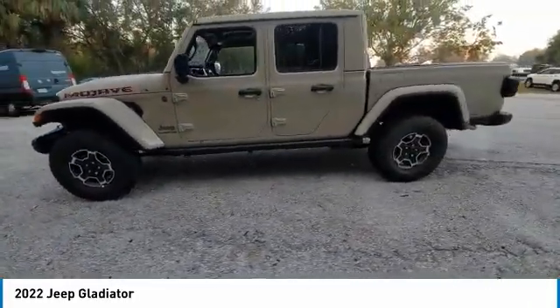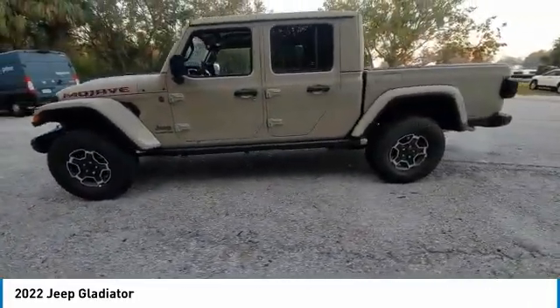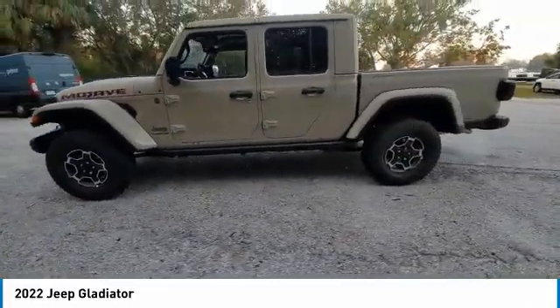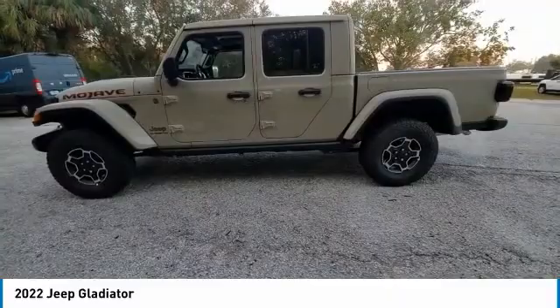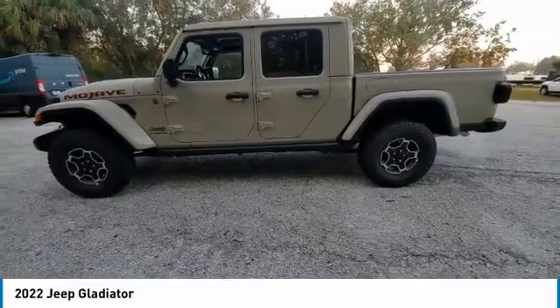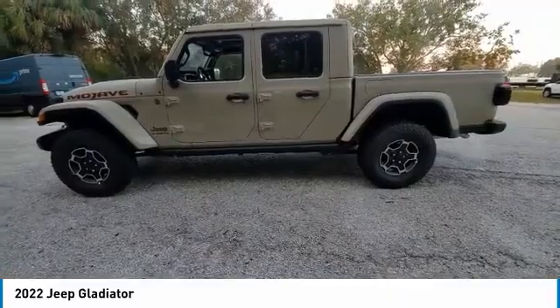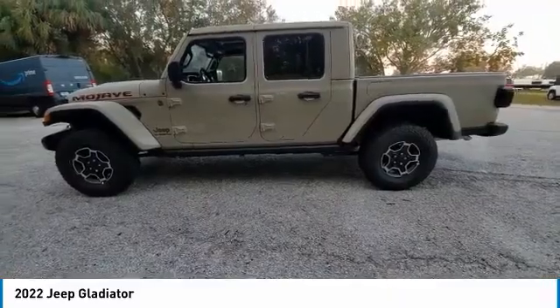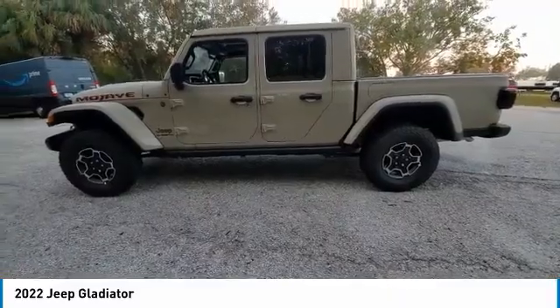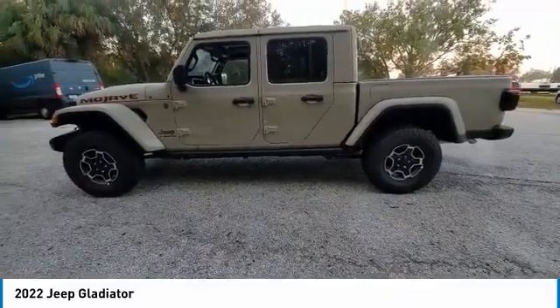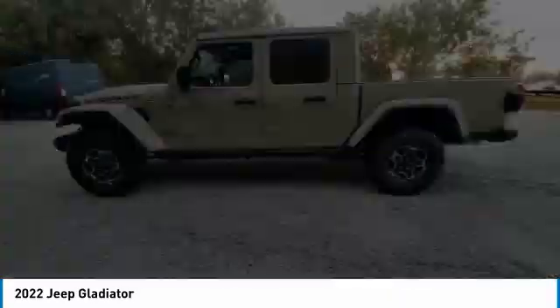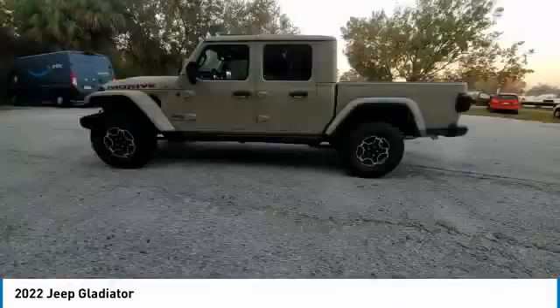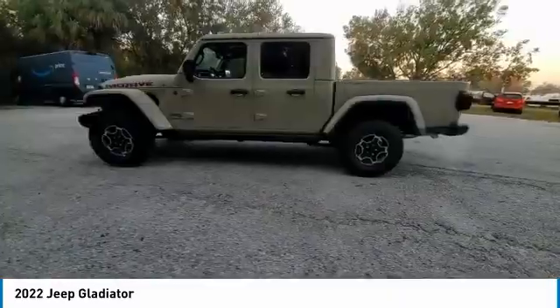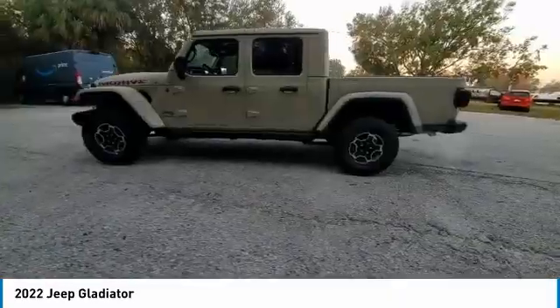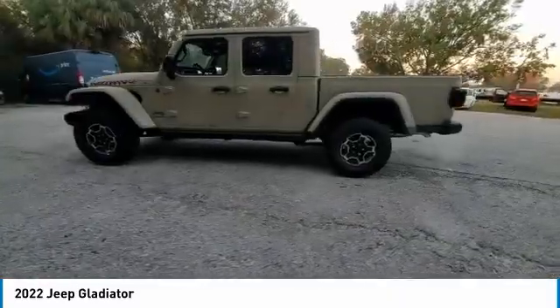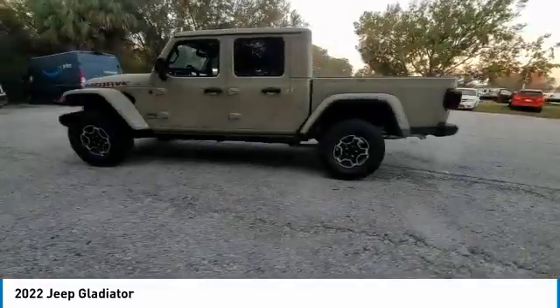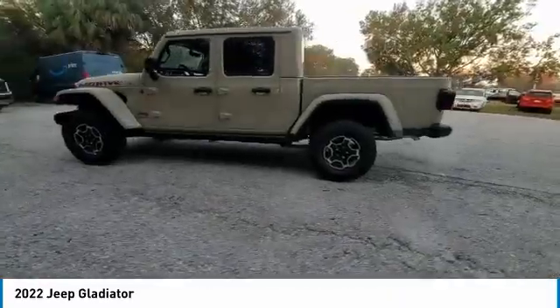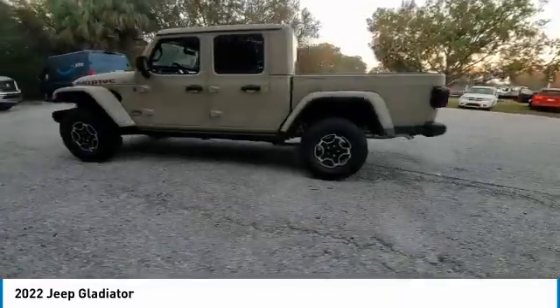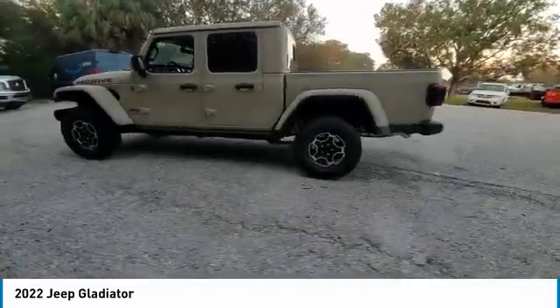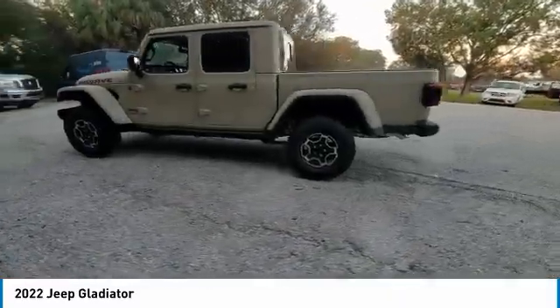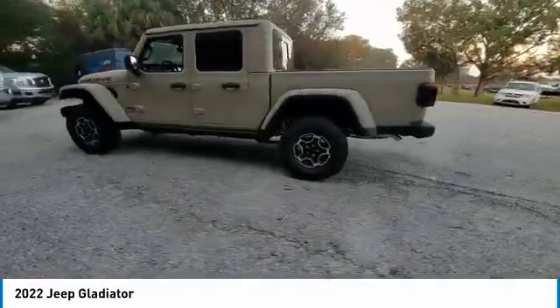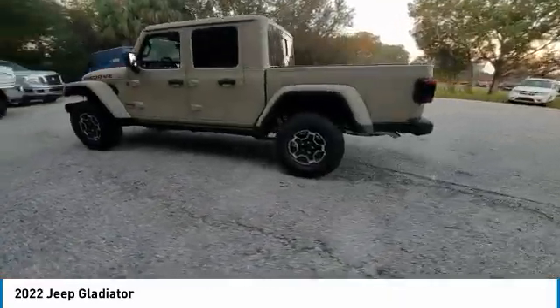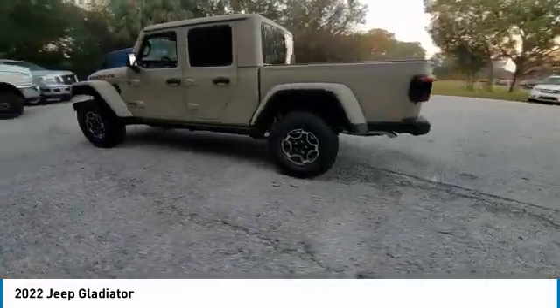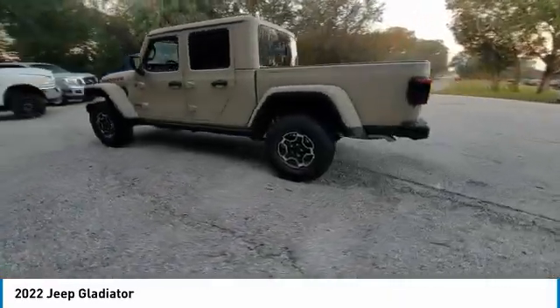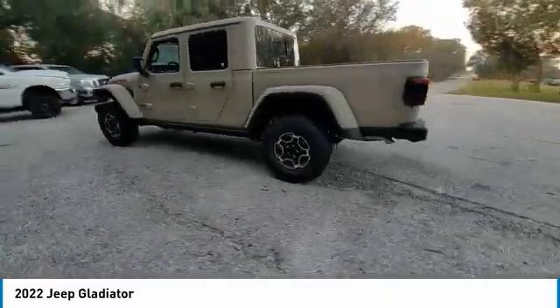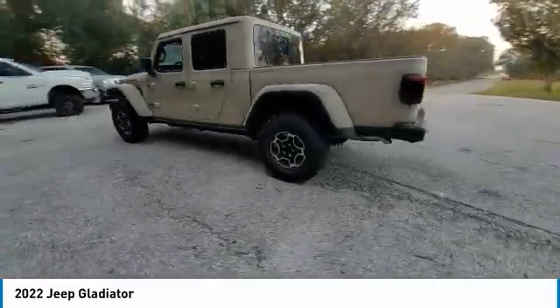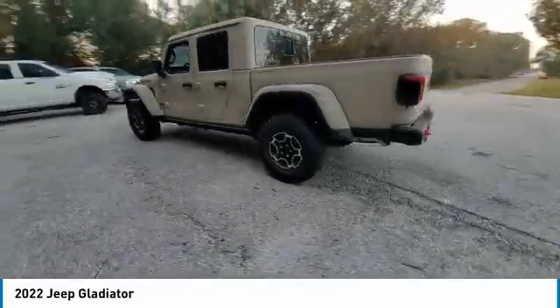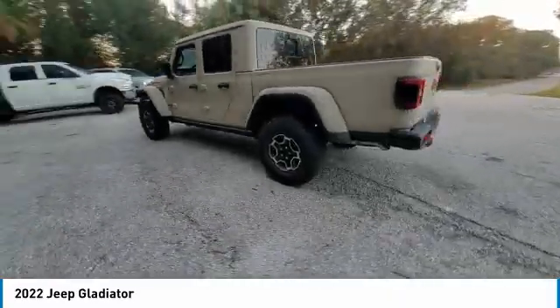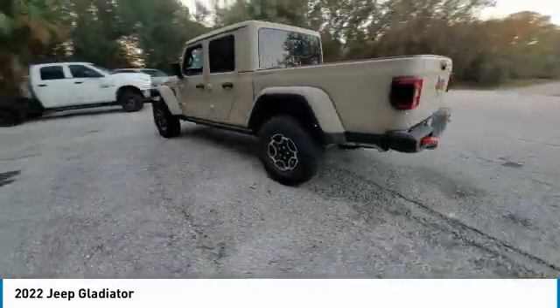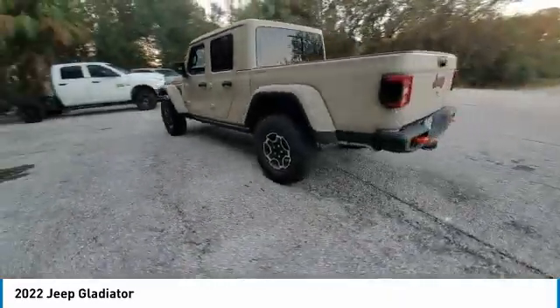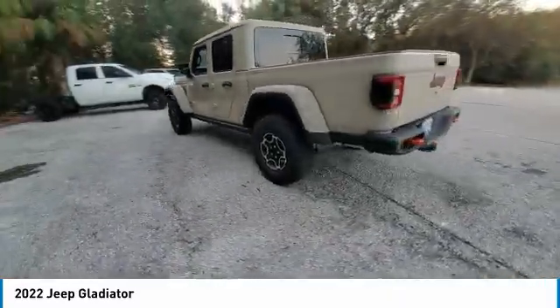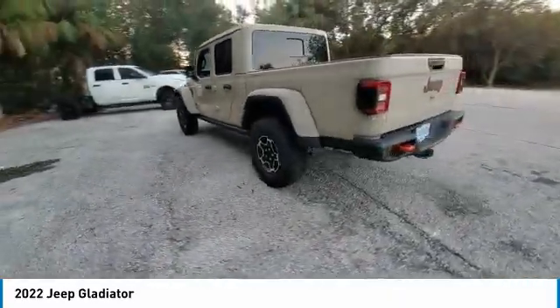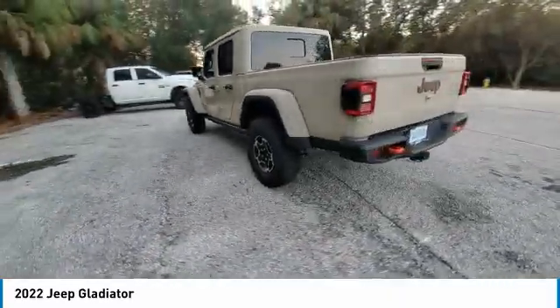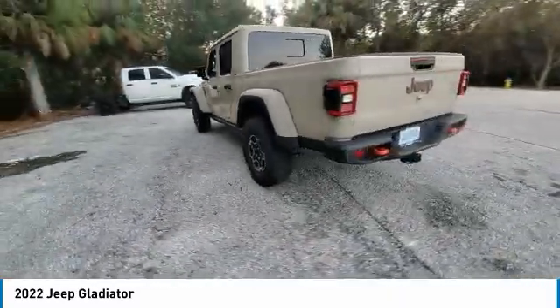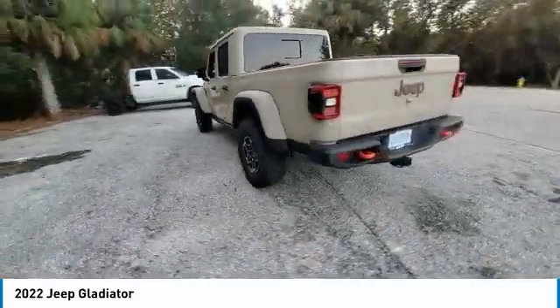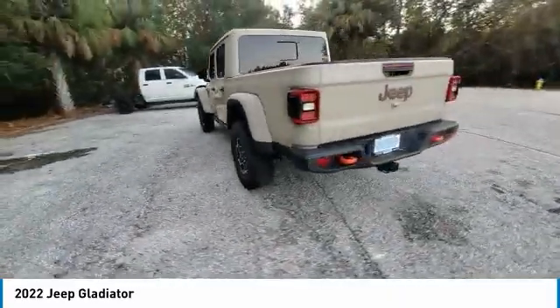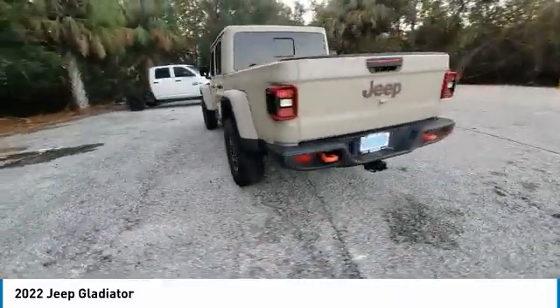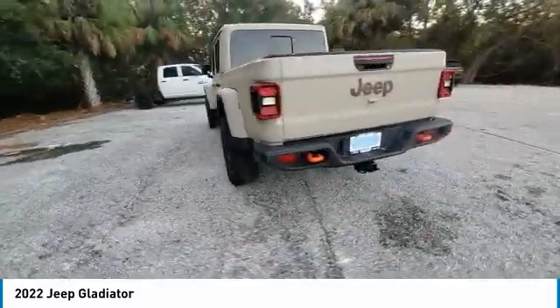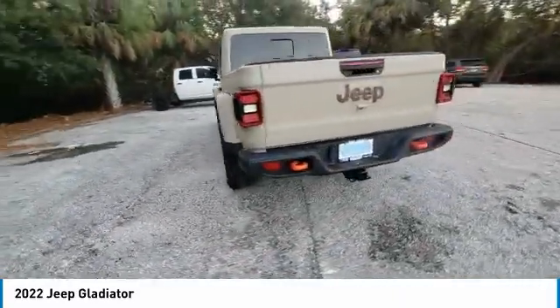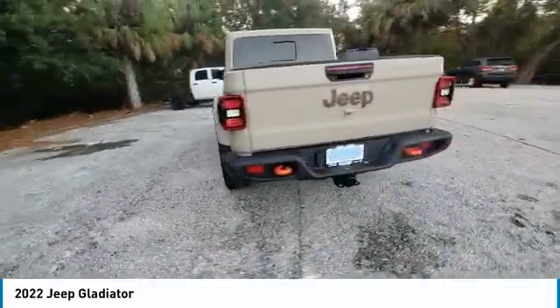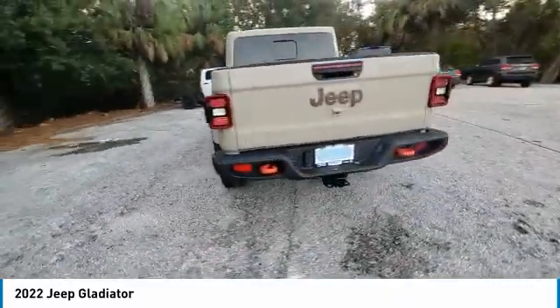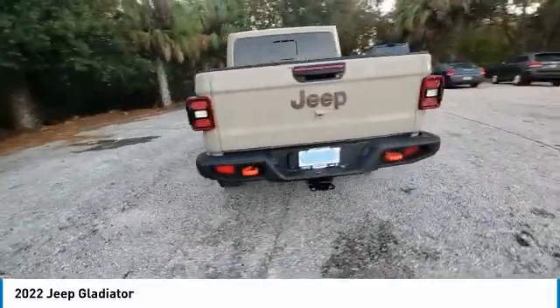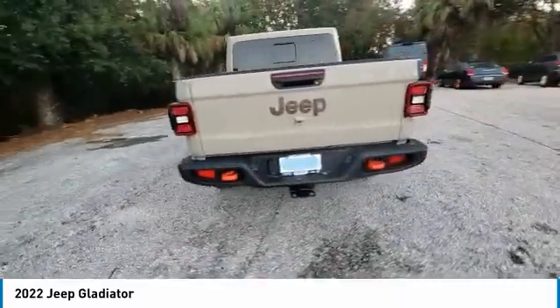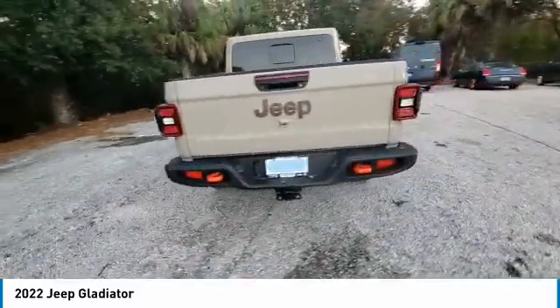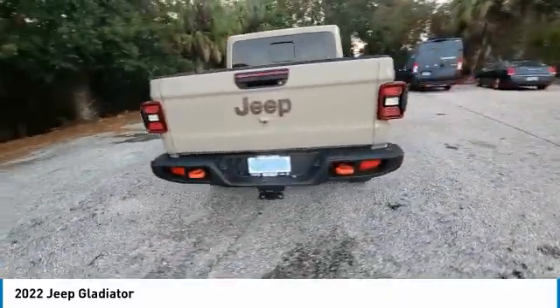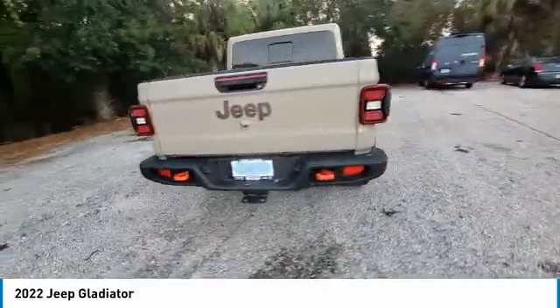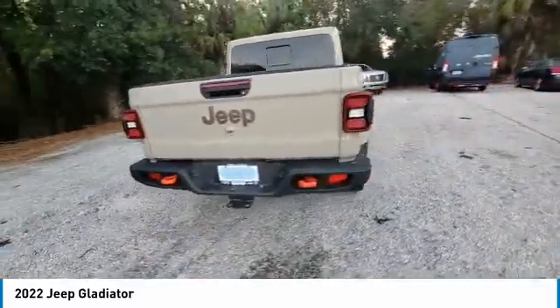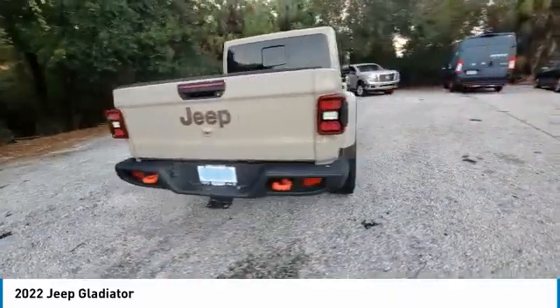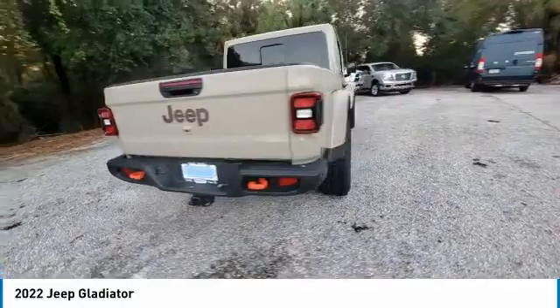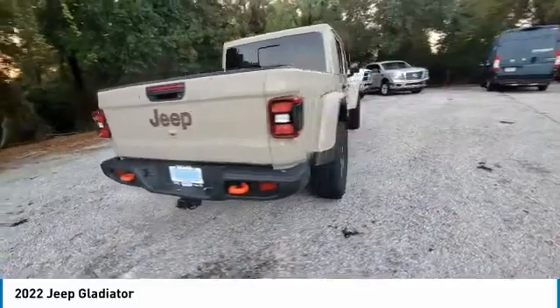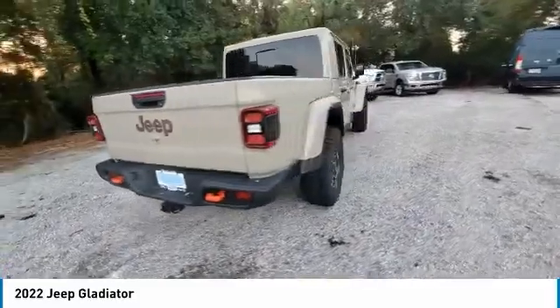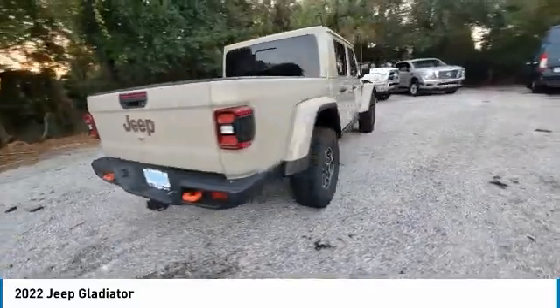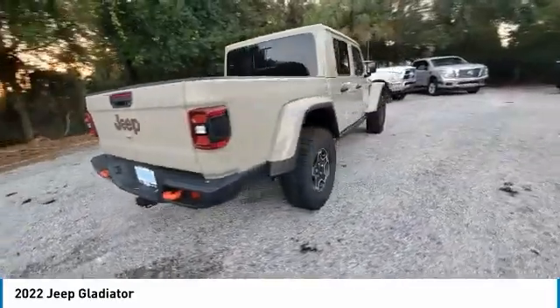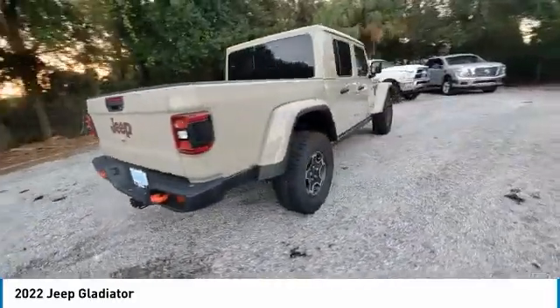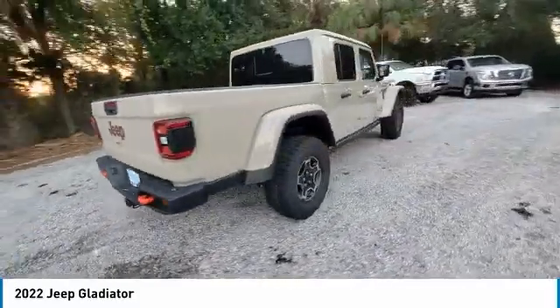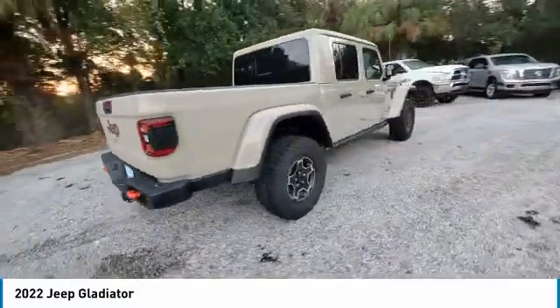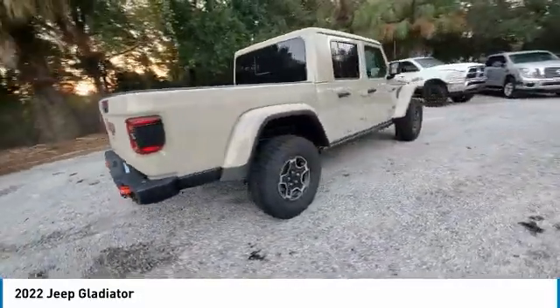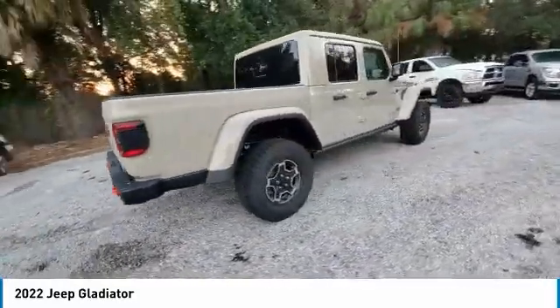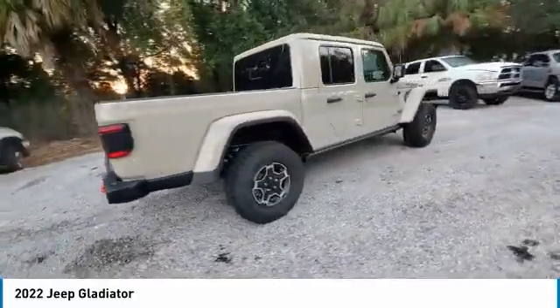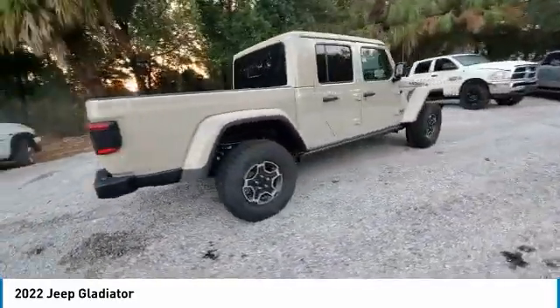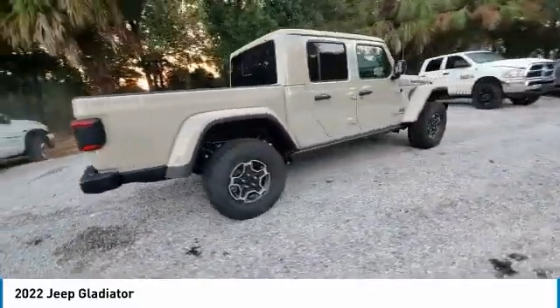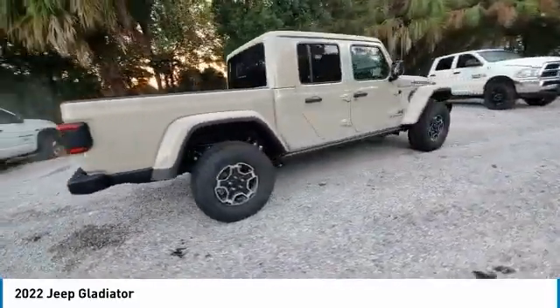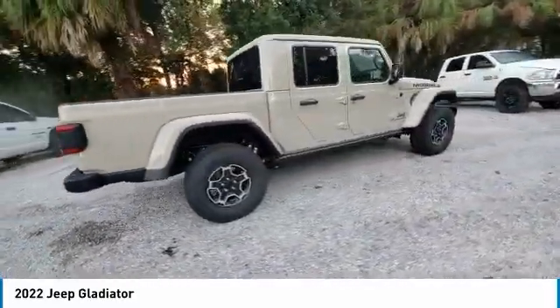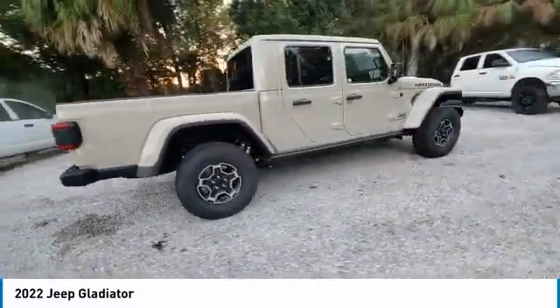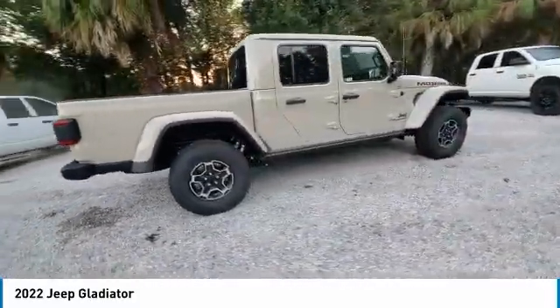Speed control, variable speed, intermittent wipers. This beauty will make even your house keys jealous. Drive it today.